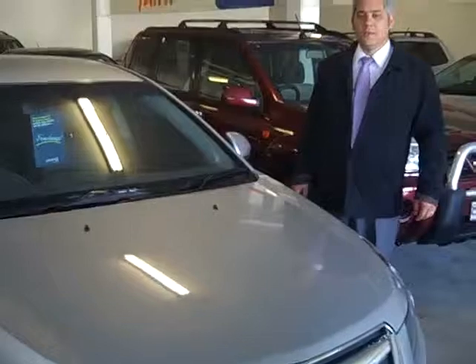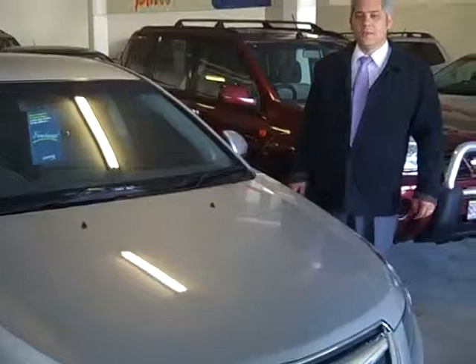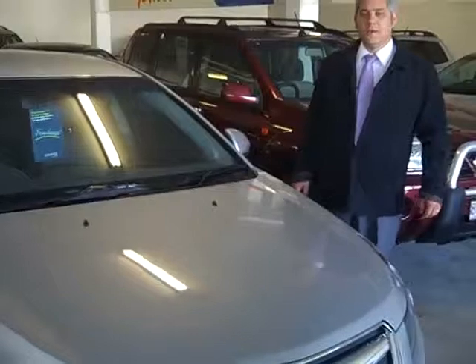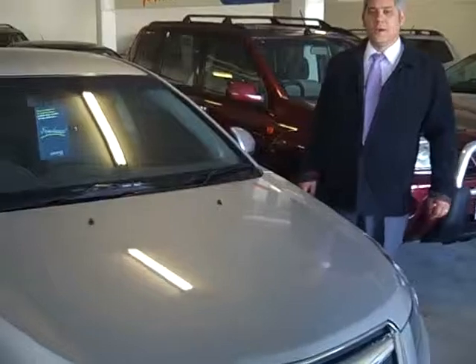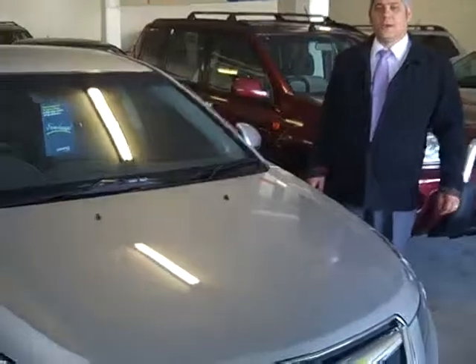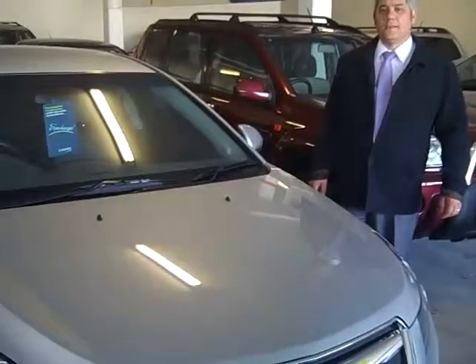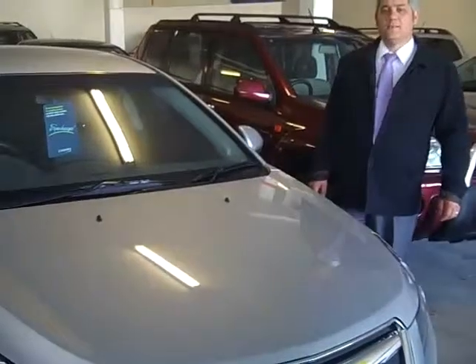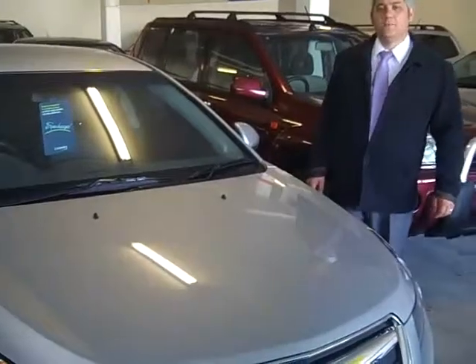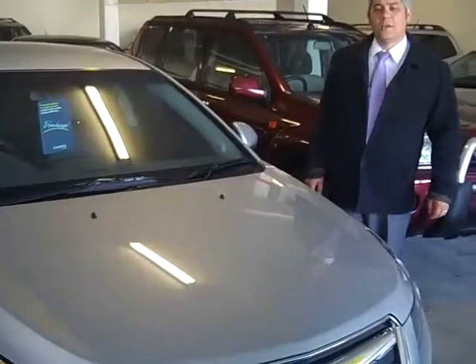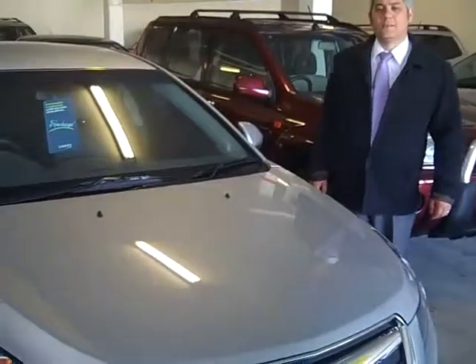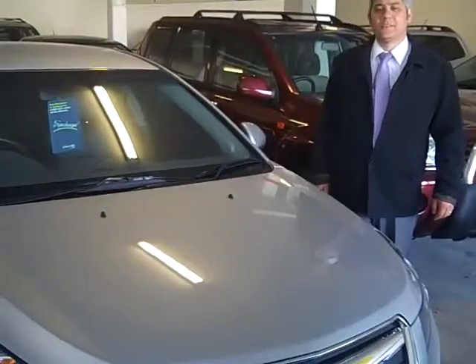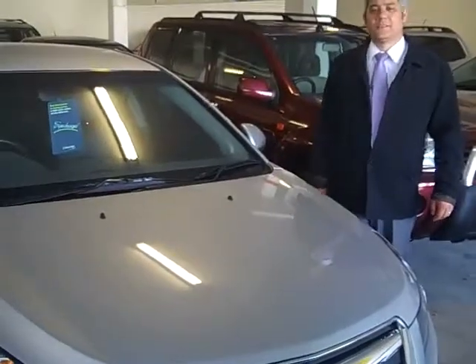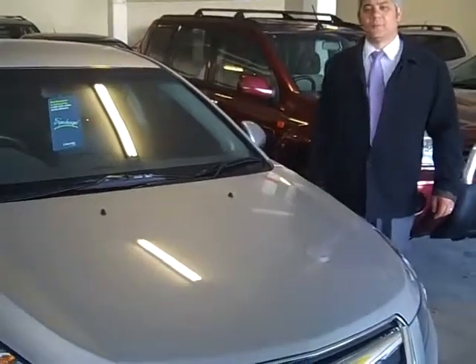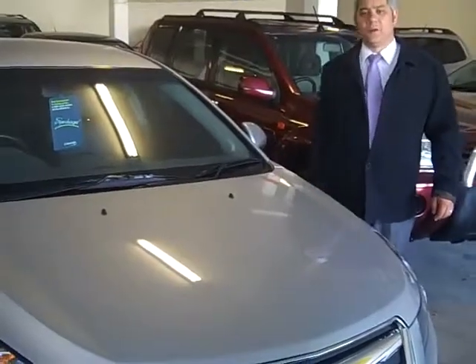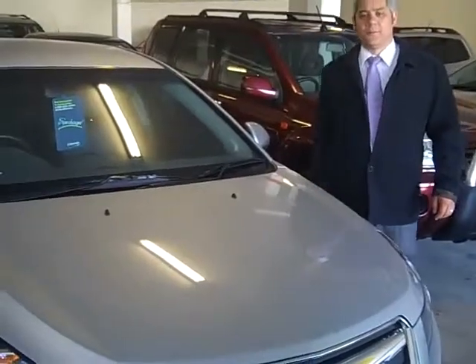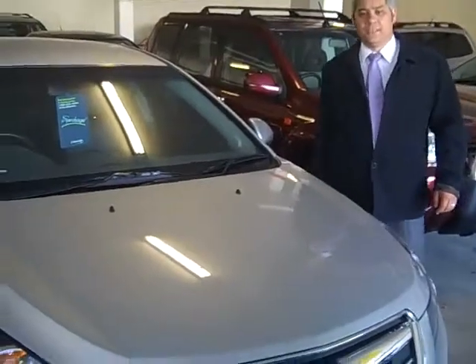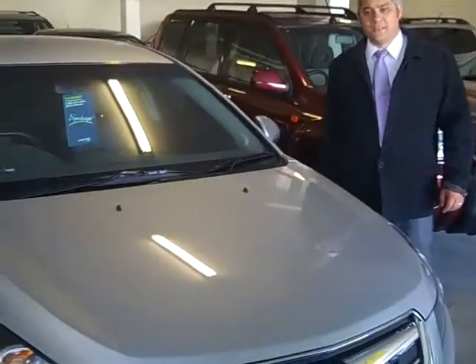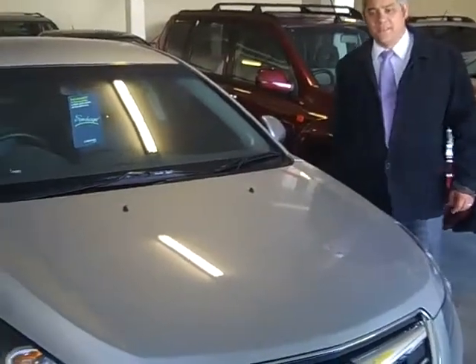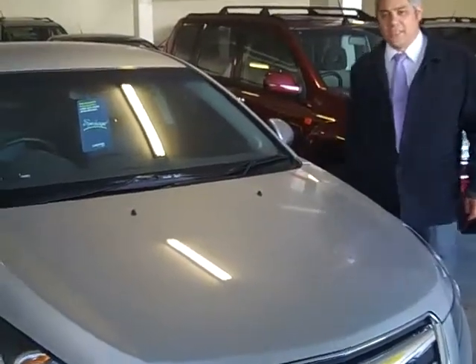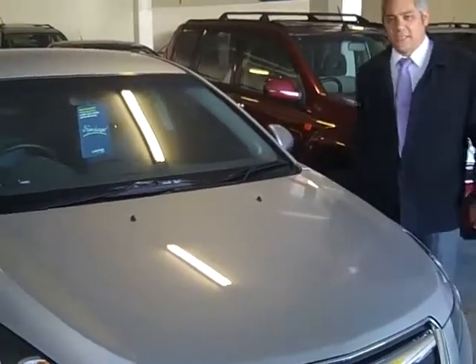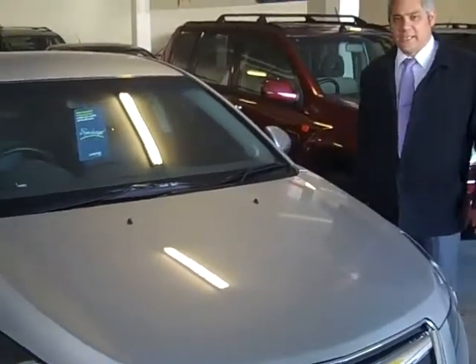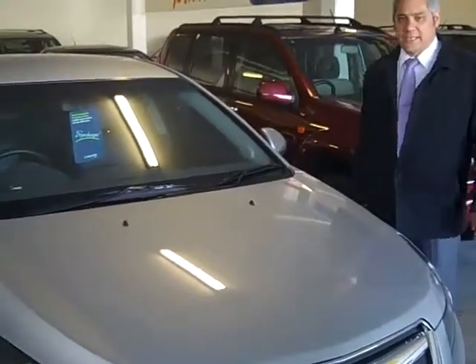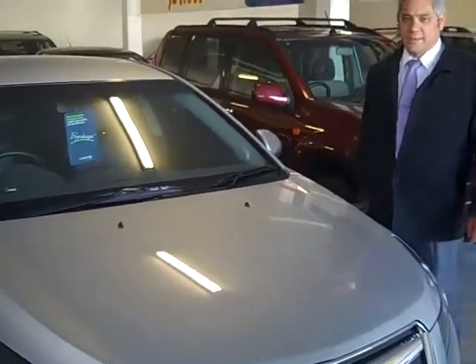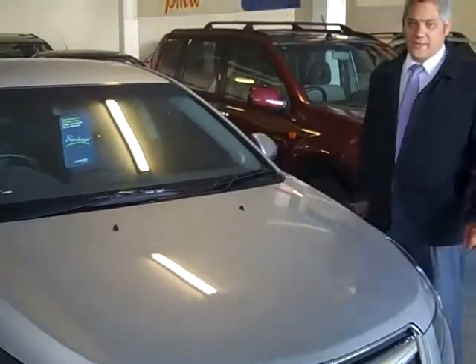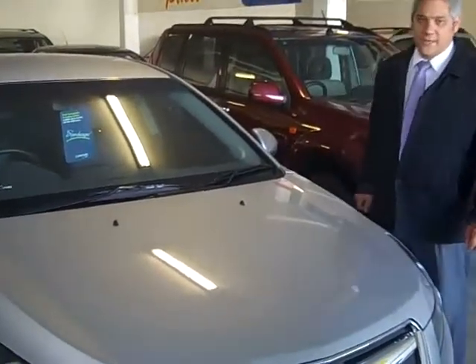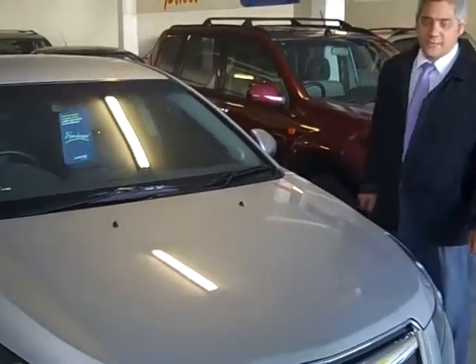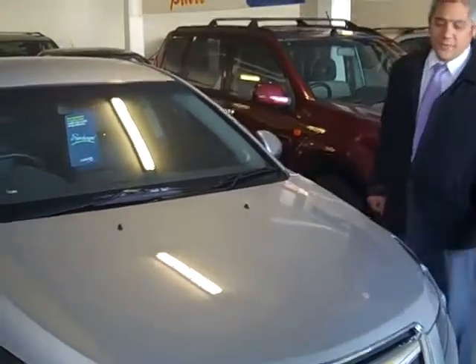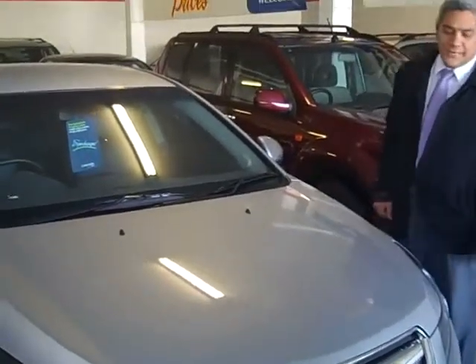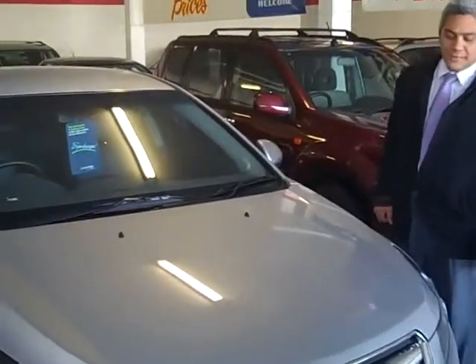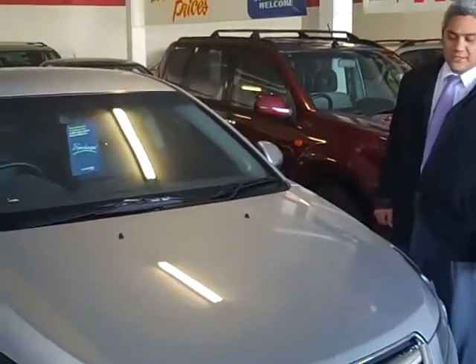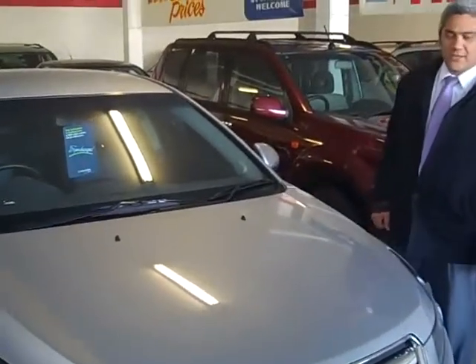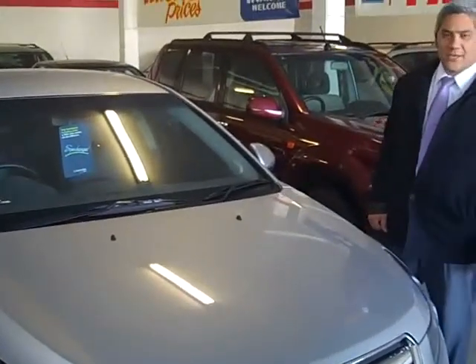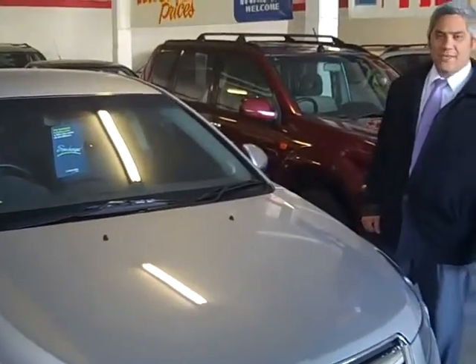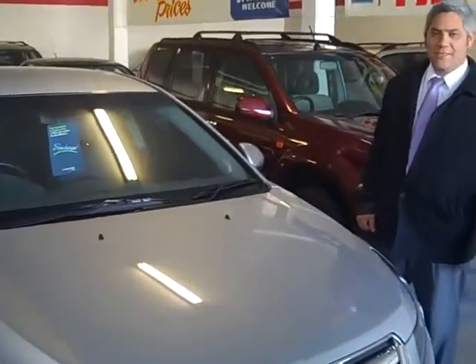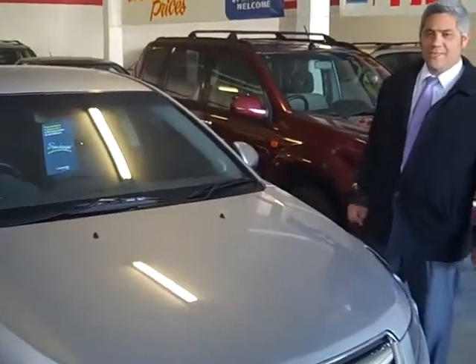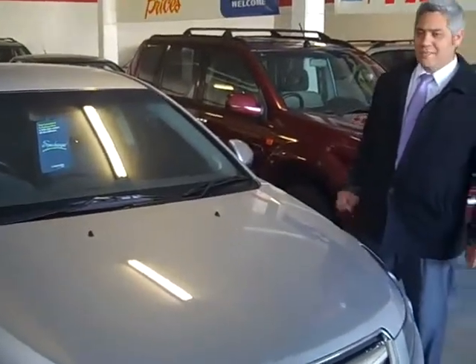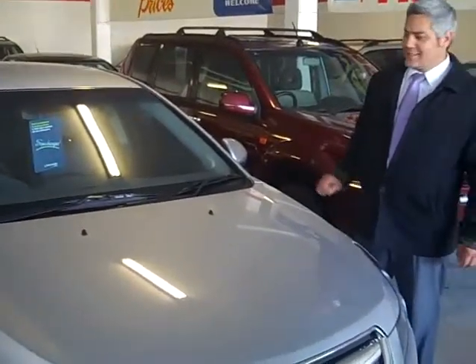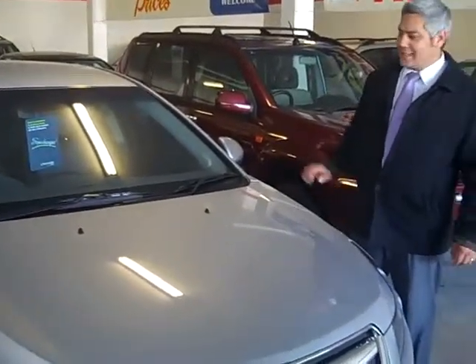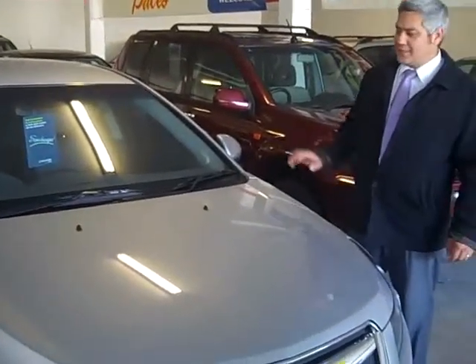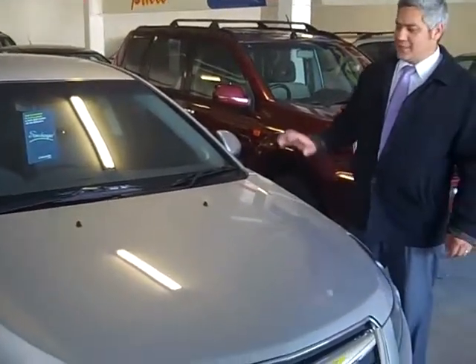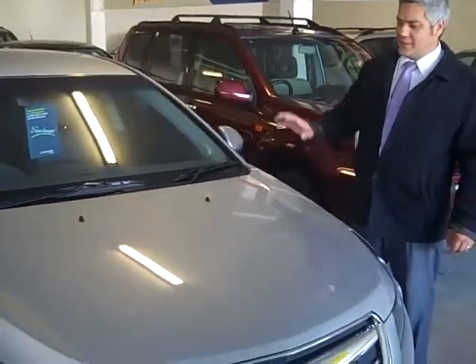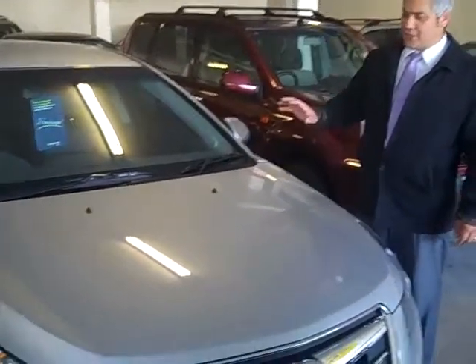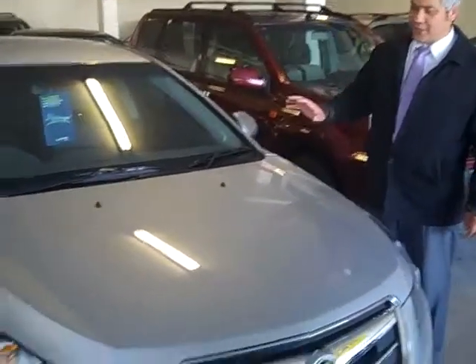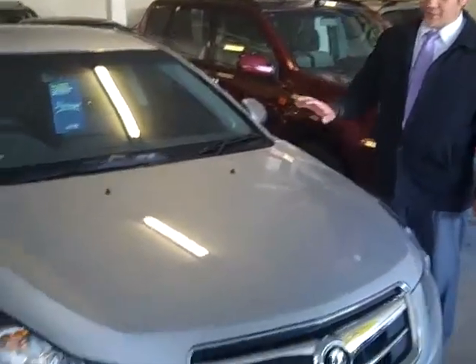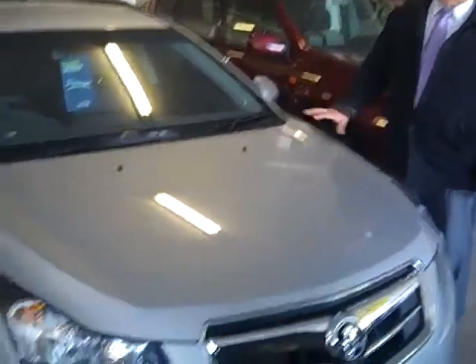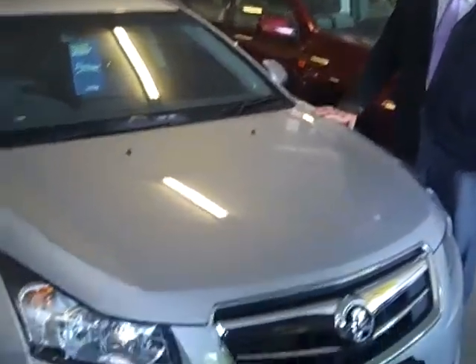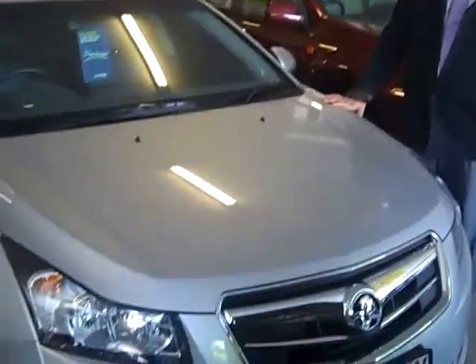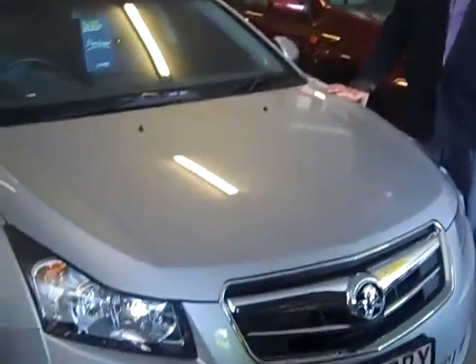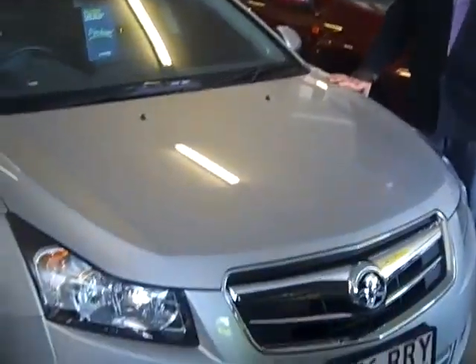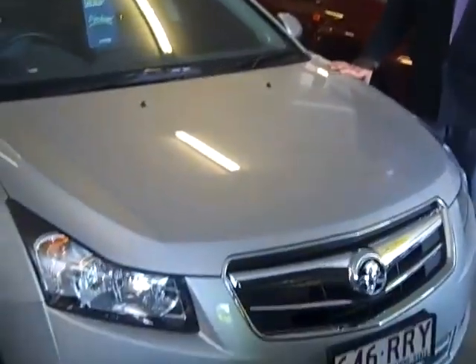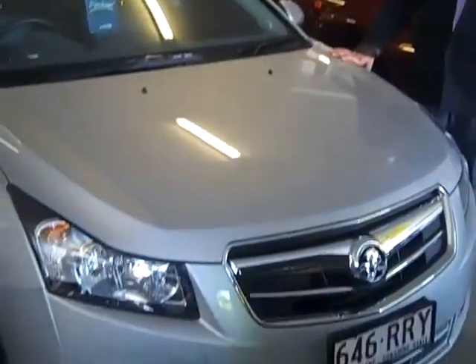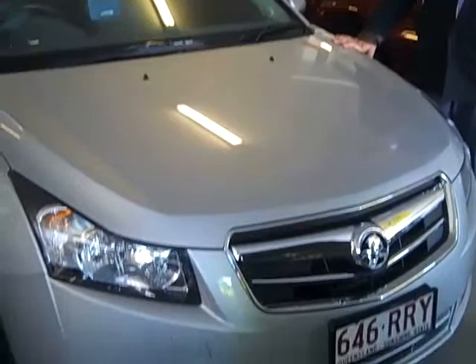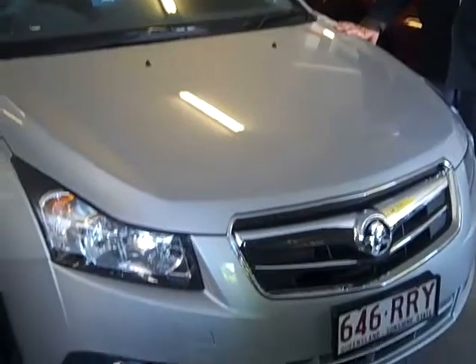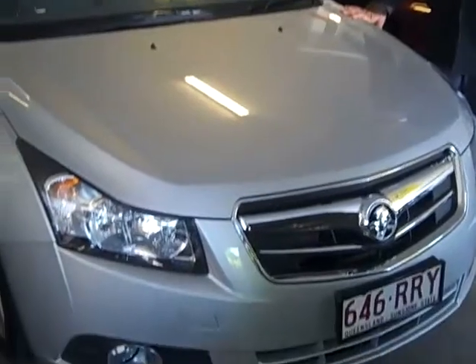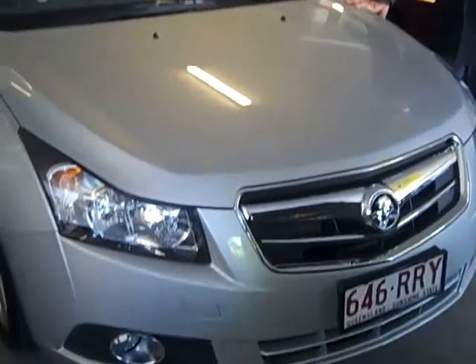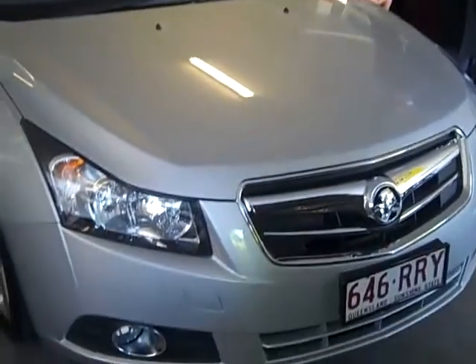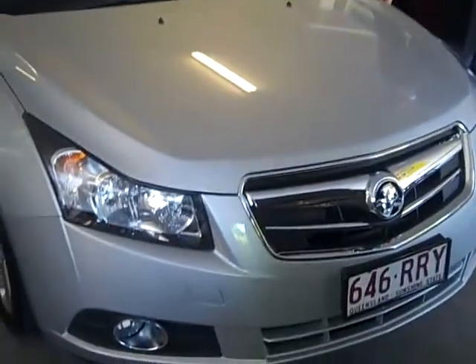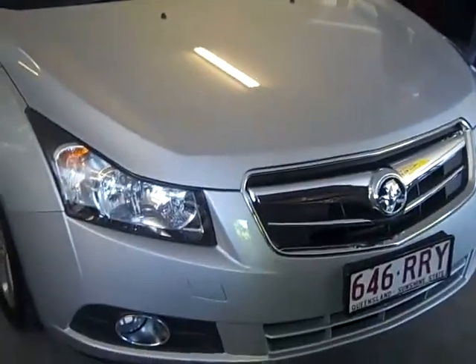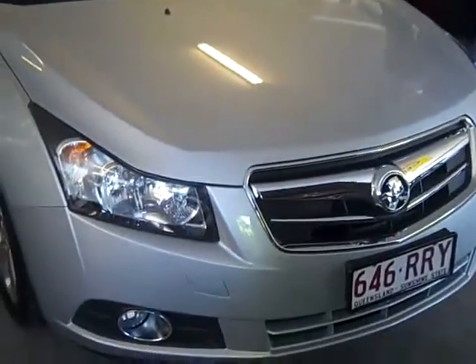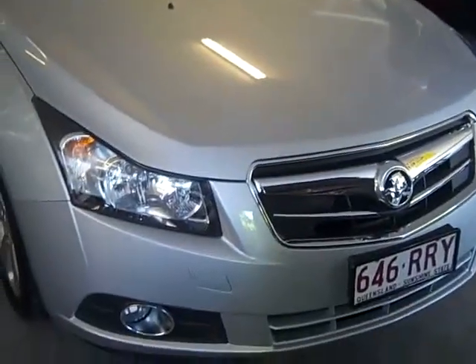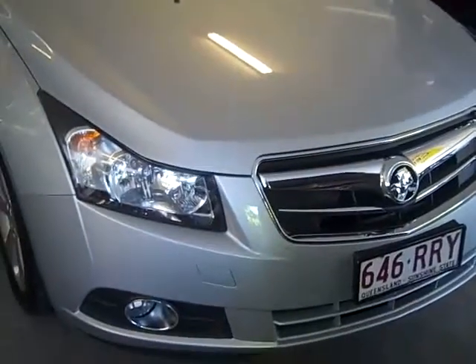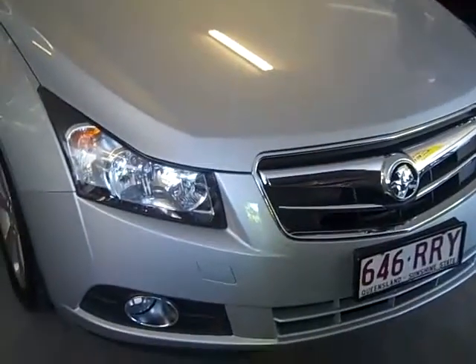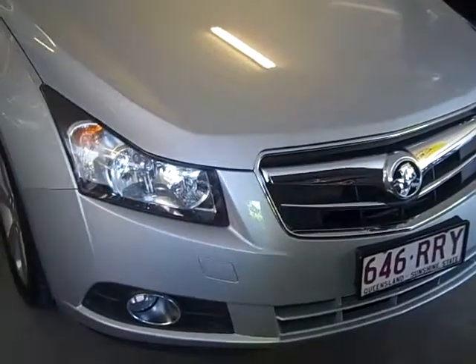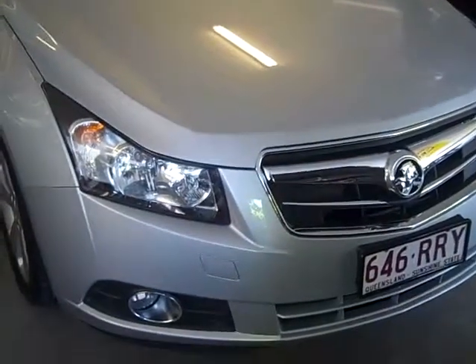Hi, welcome to Toowong Mitsubishi and Kia Motors. My name is Tony, and today I'm going to show you the Holman Cruise CDX.